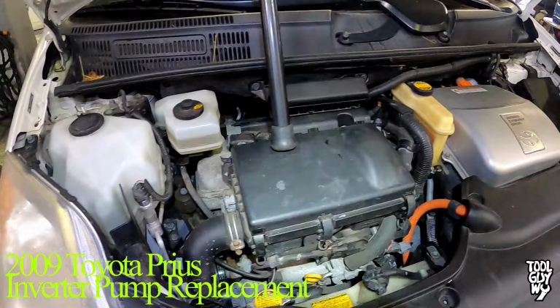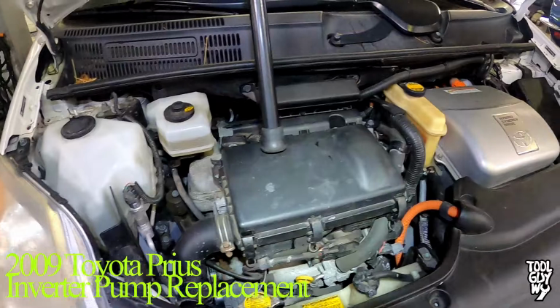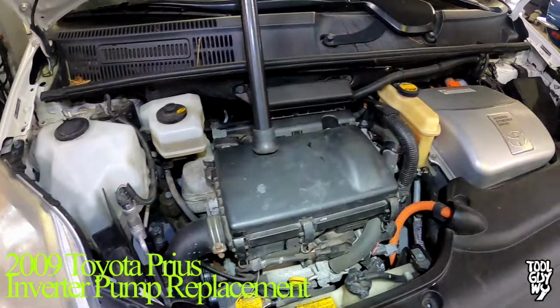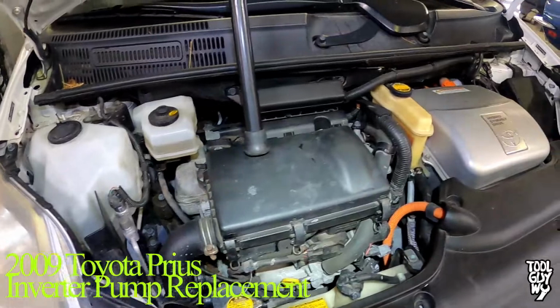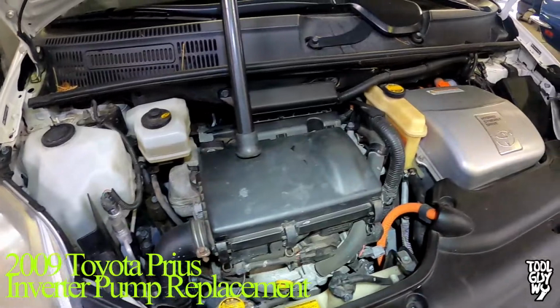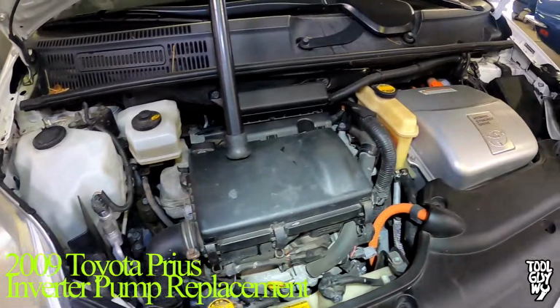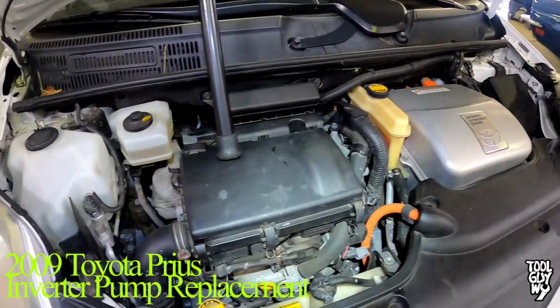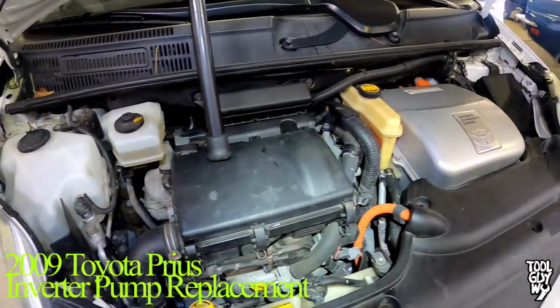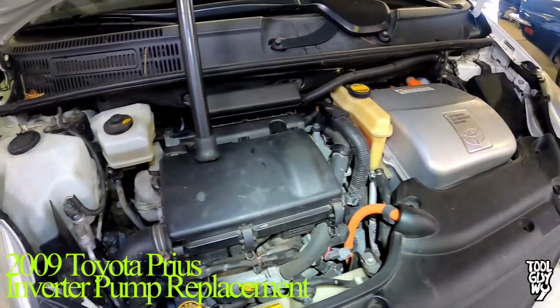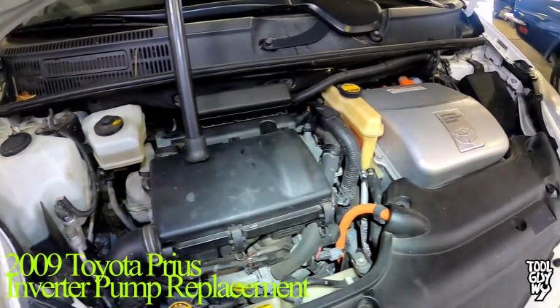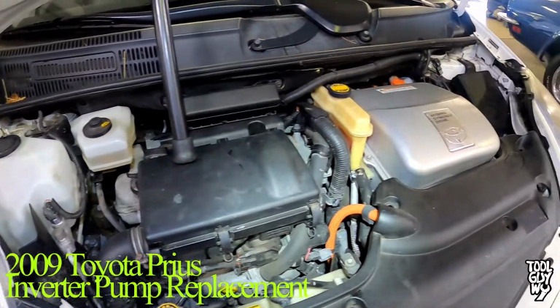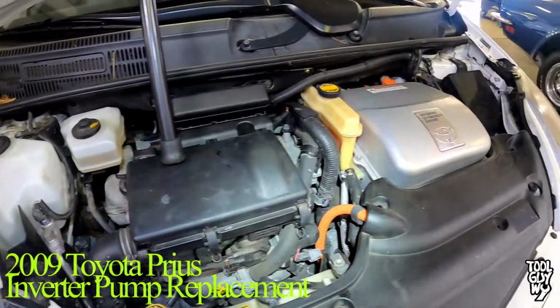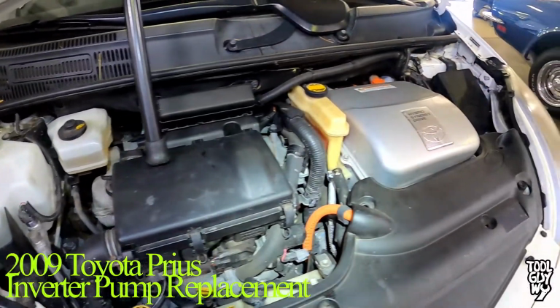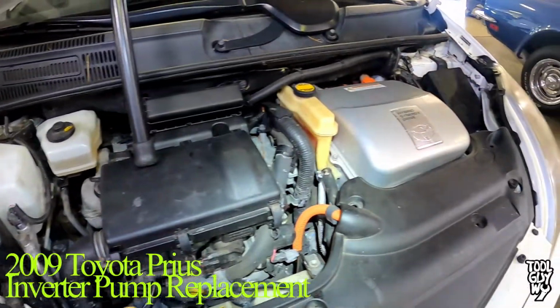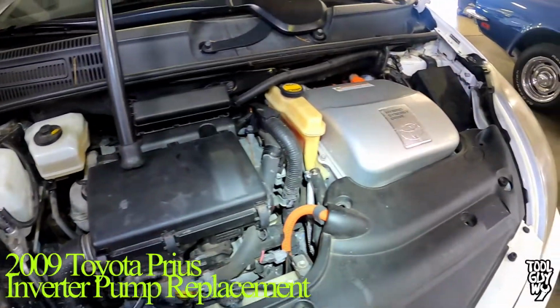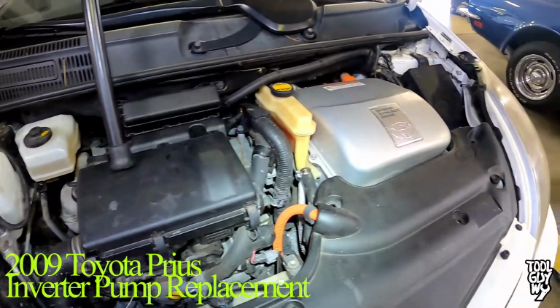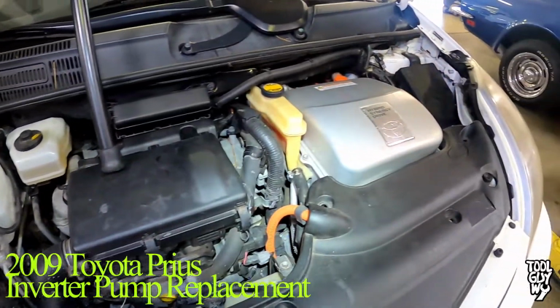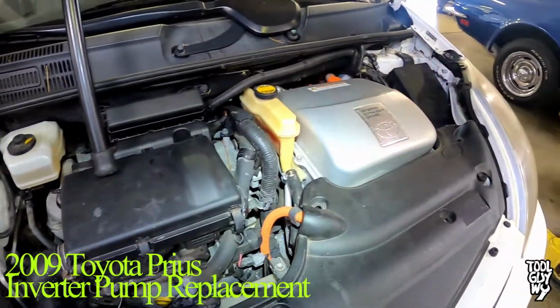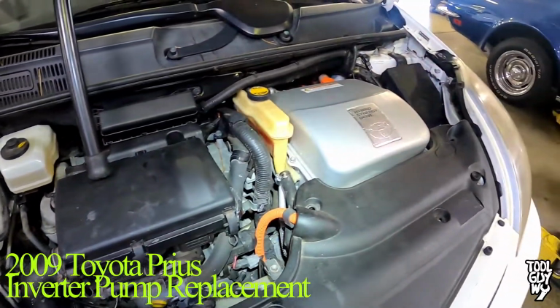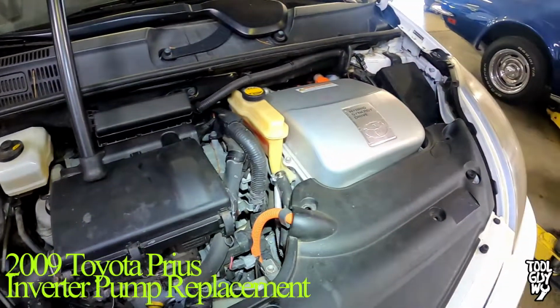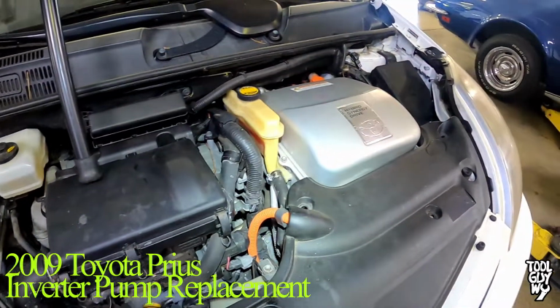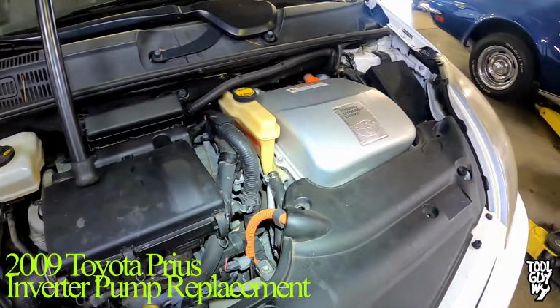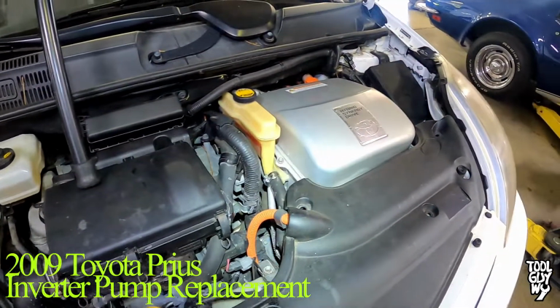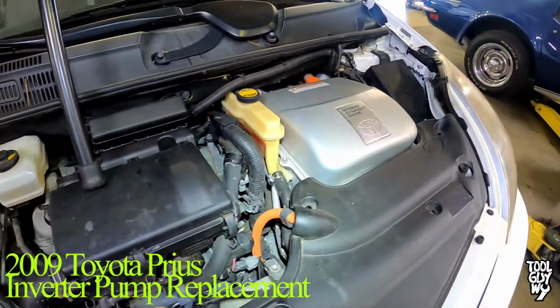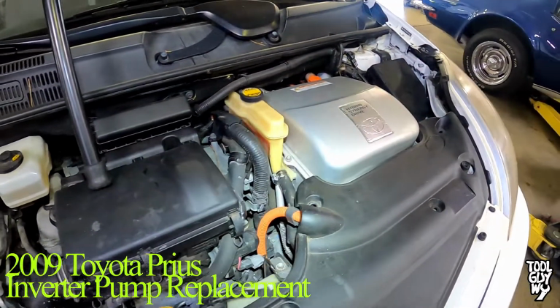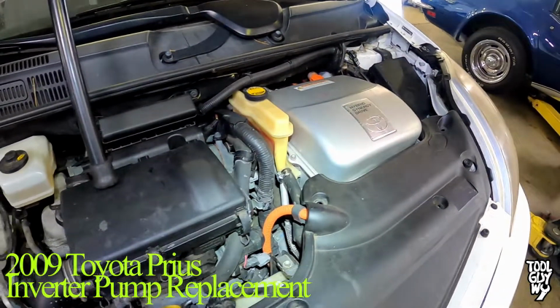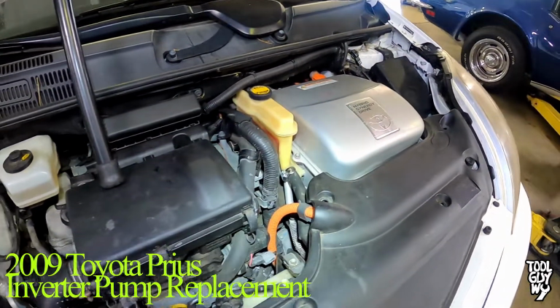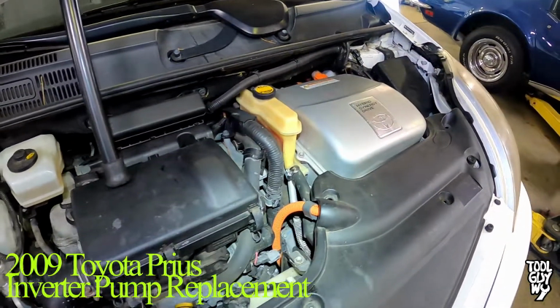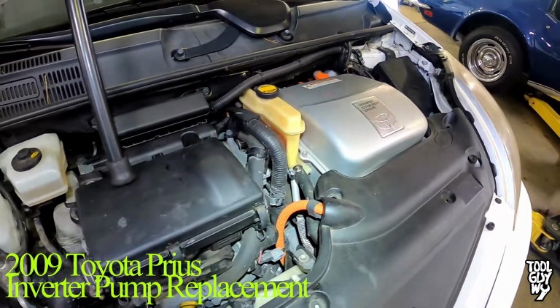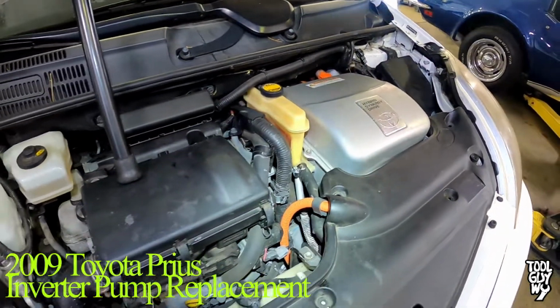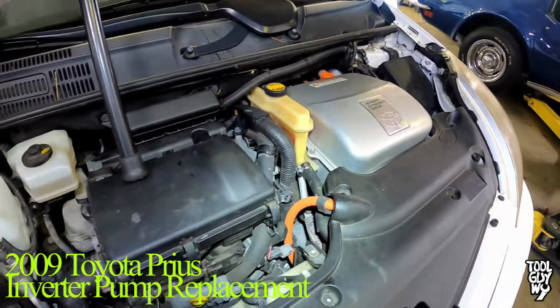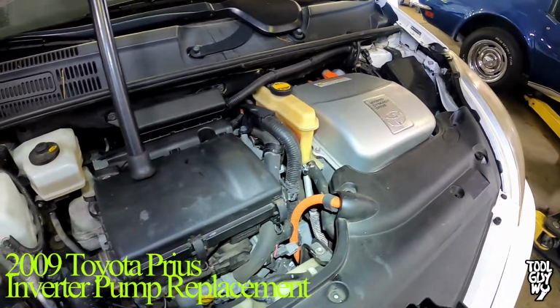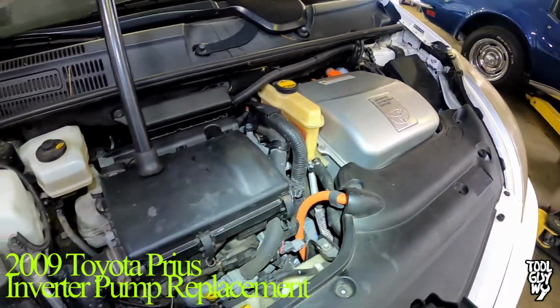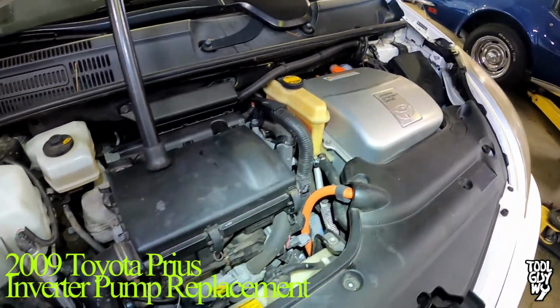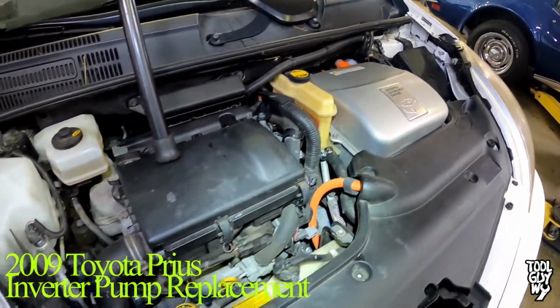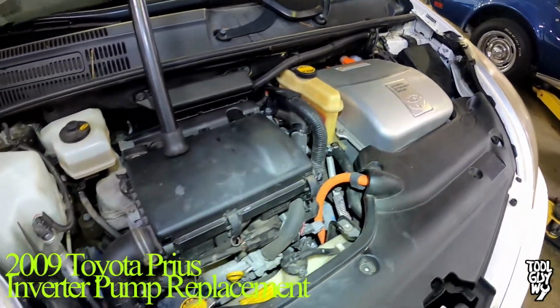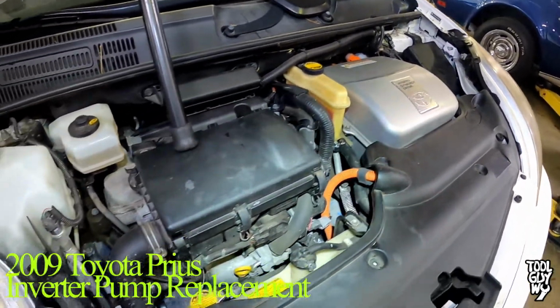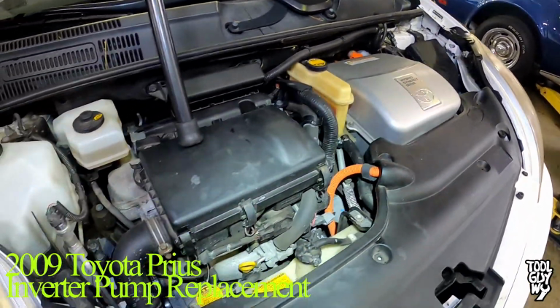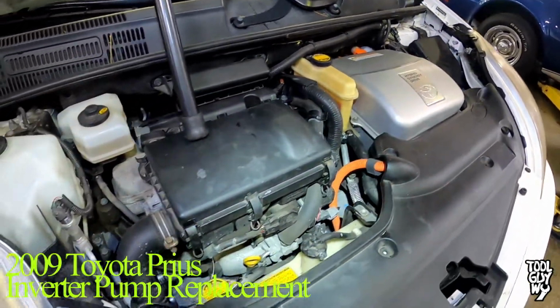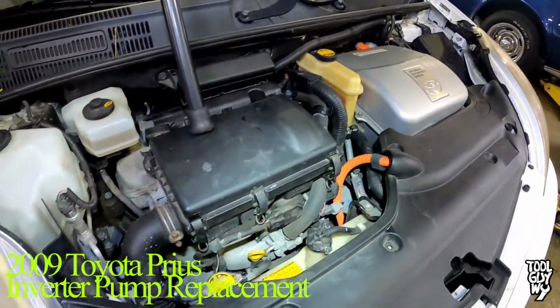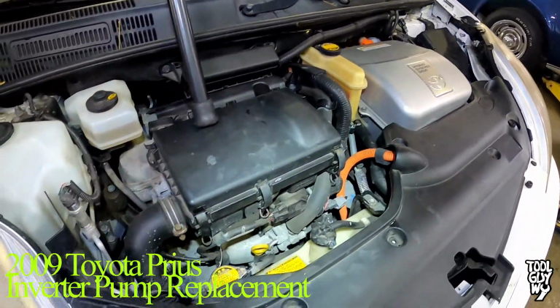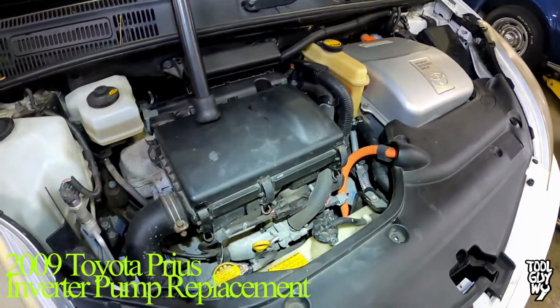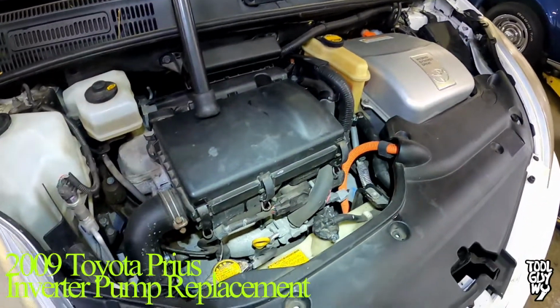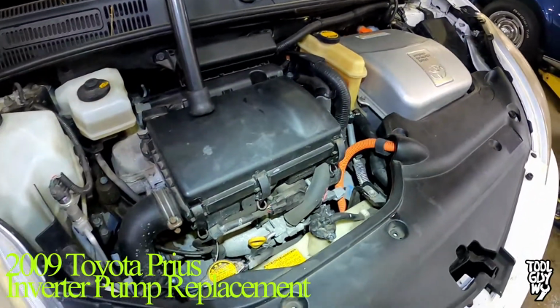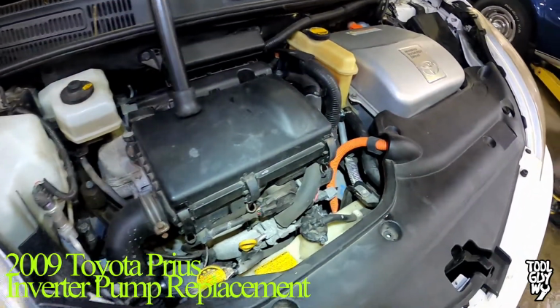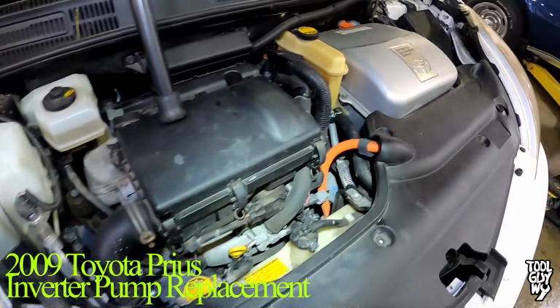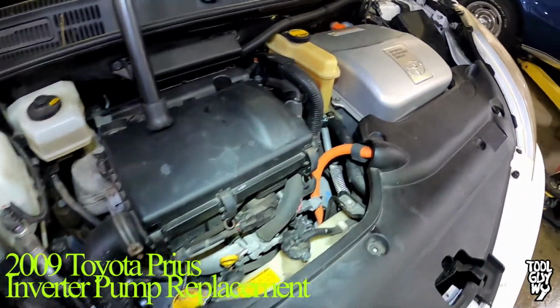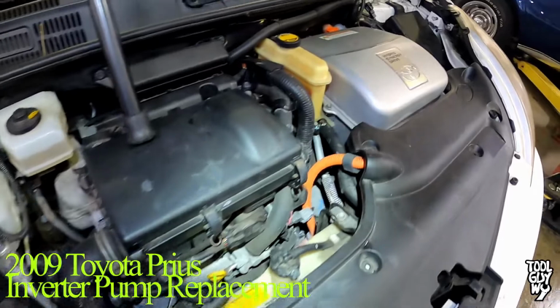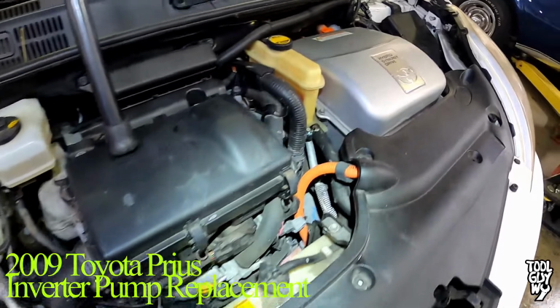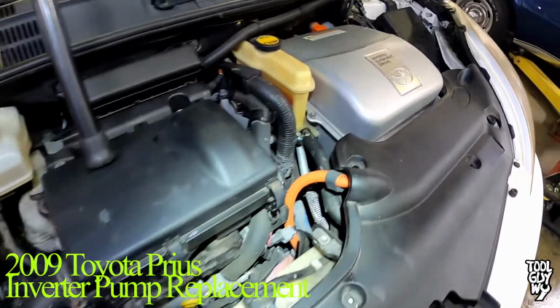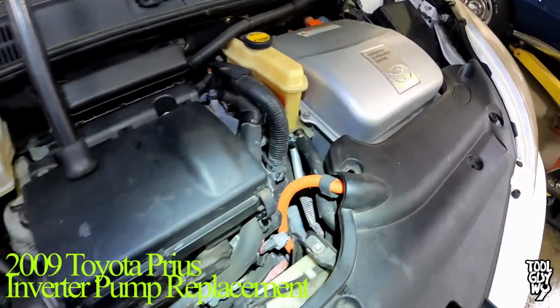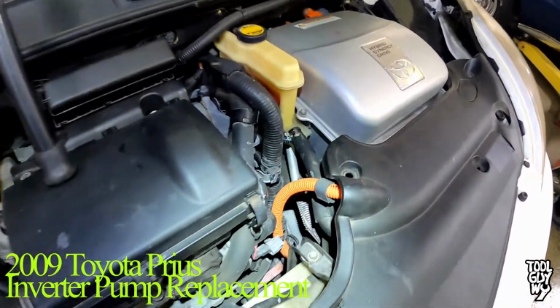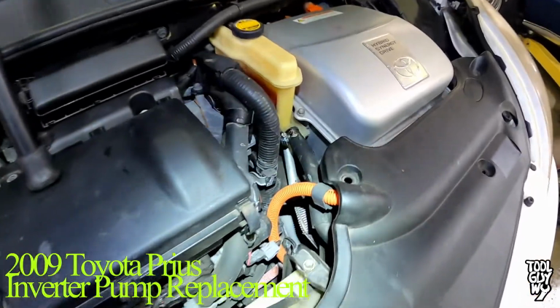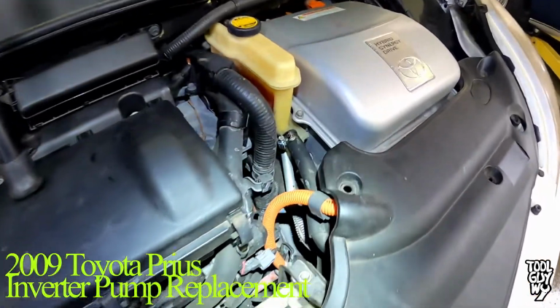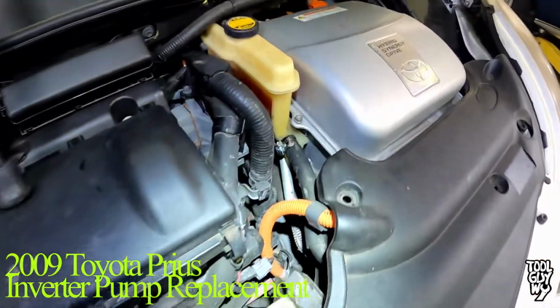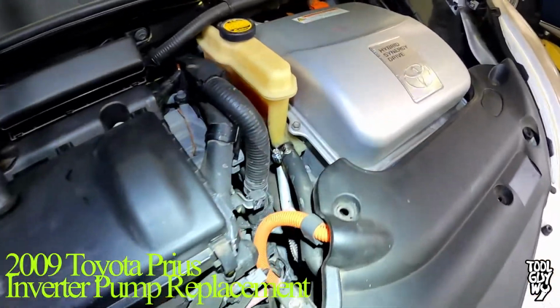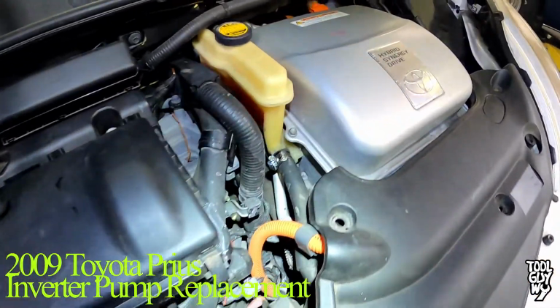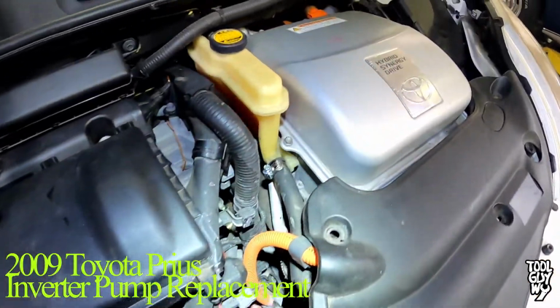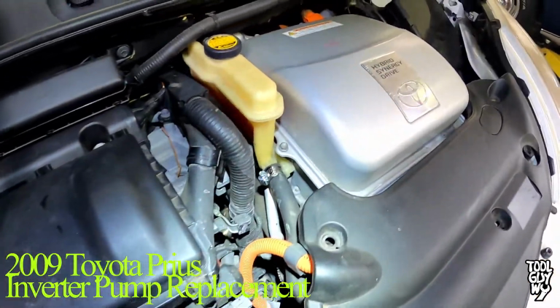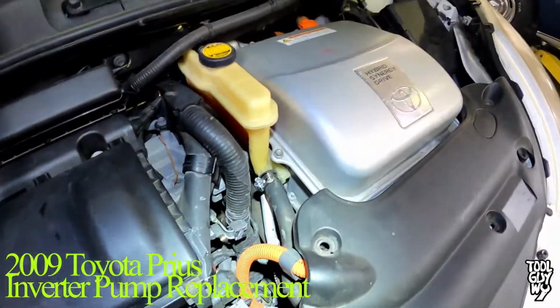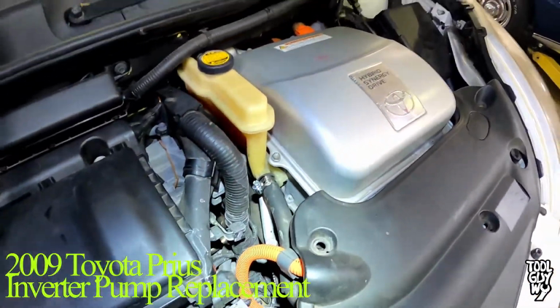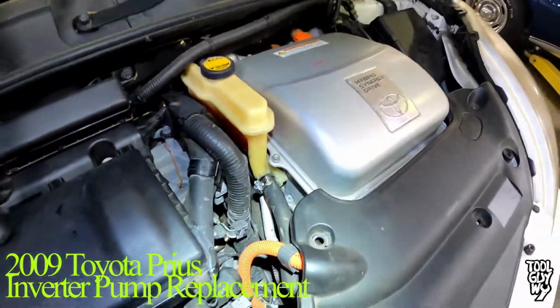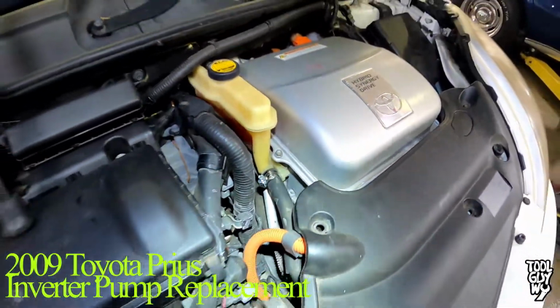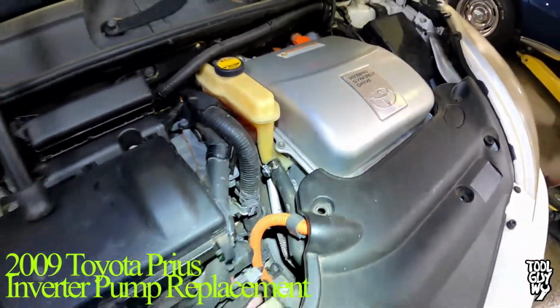What's up guys, it's ToolGuyY here and today I'll be walking you through an inverter pump replacement on a 2009 Toyota Prius. Let's get into it.